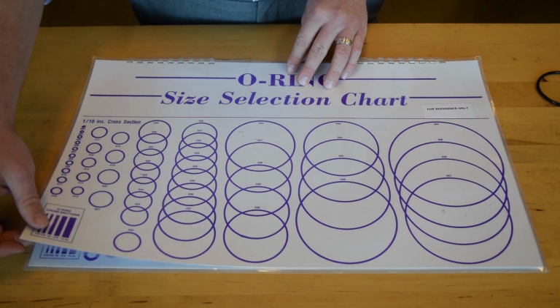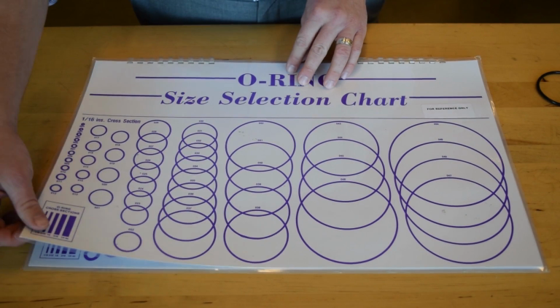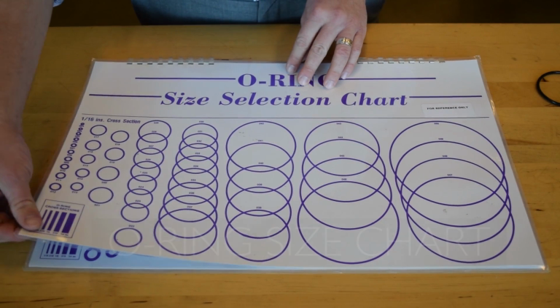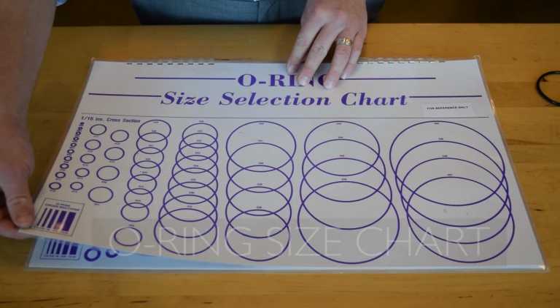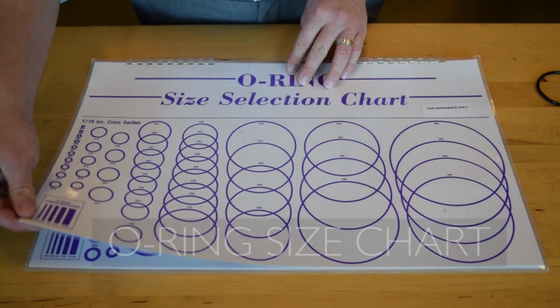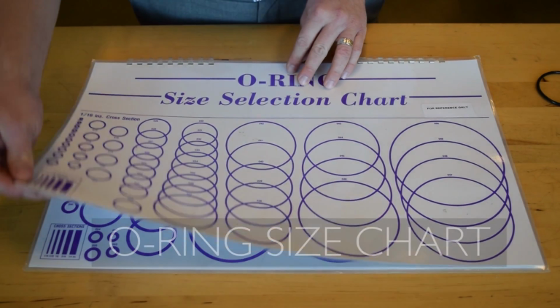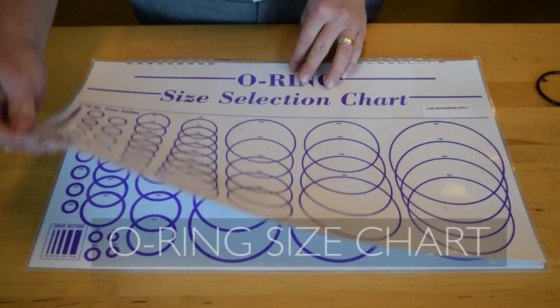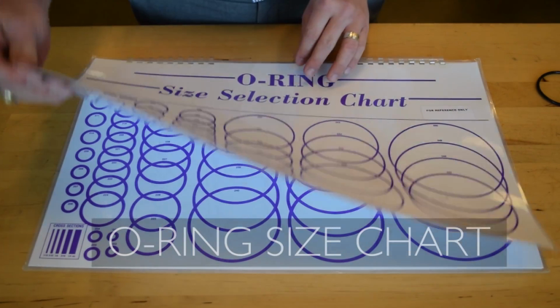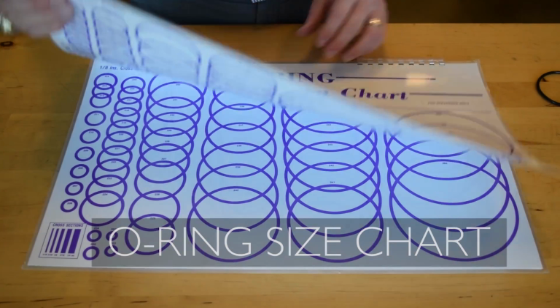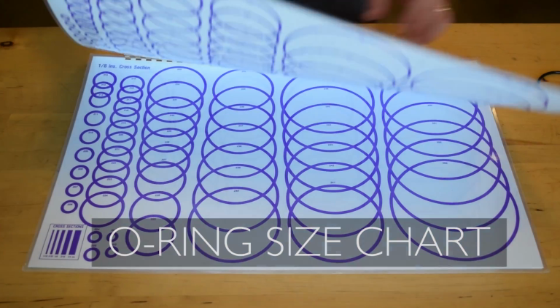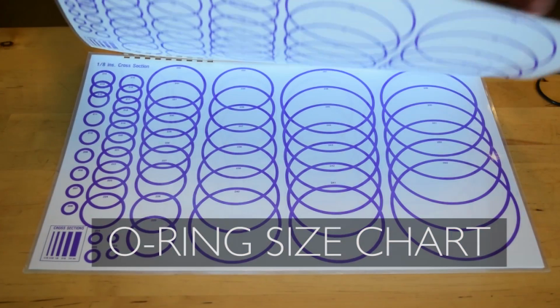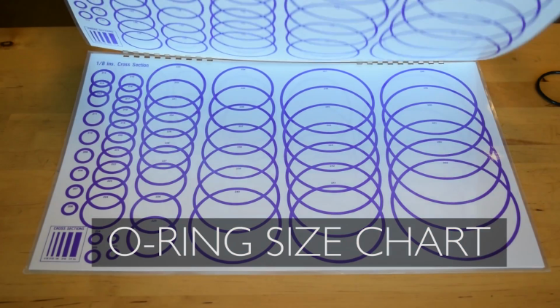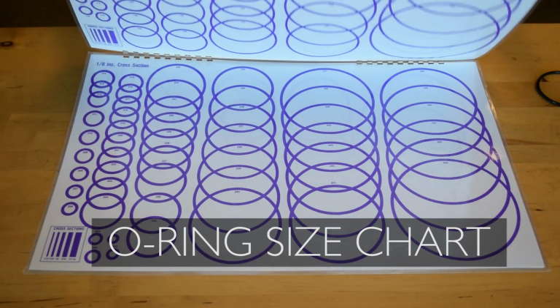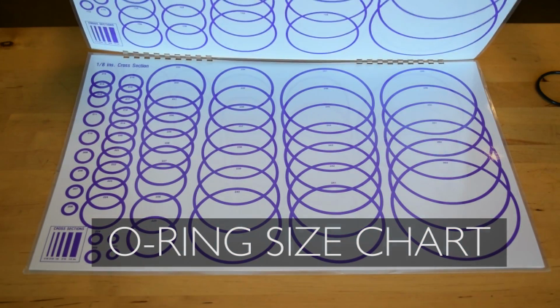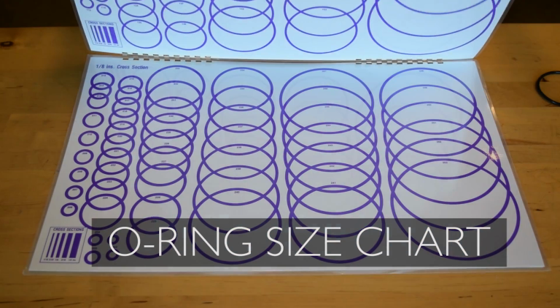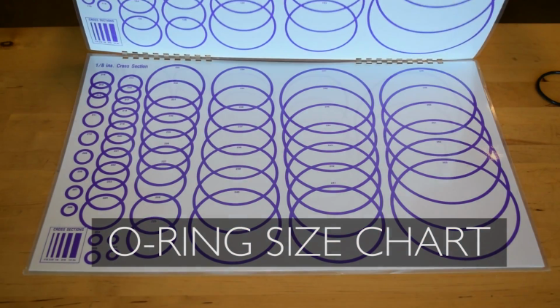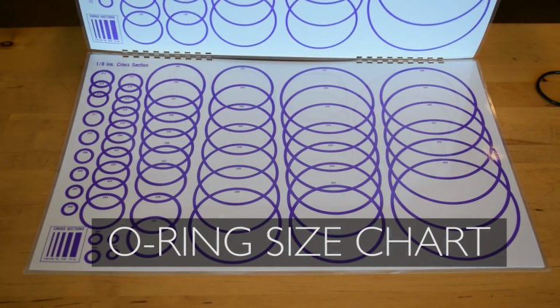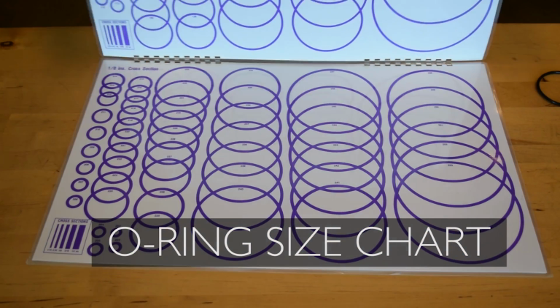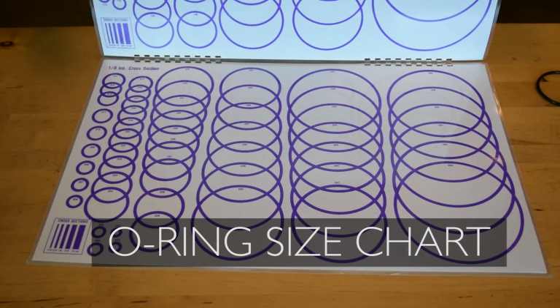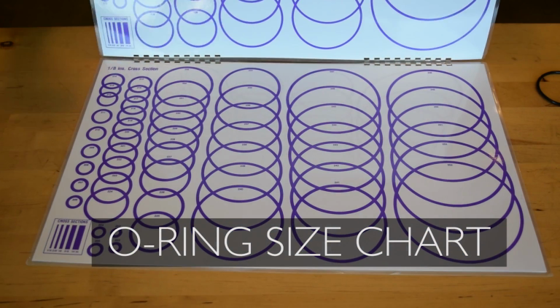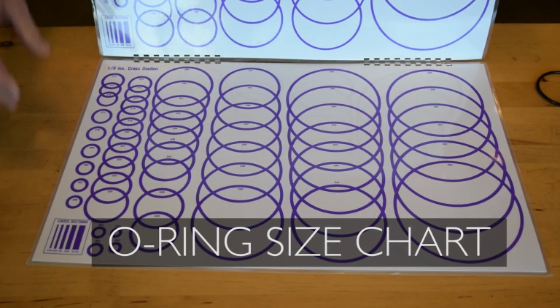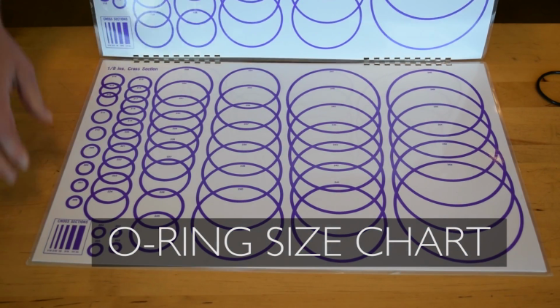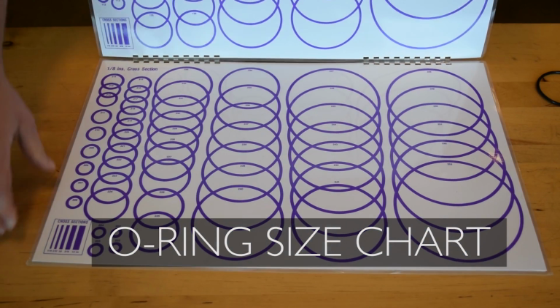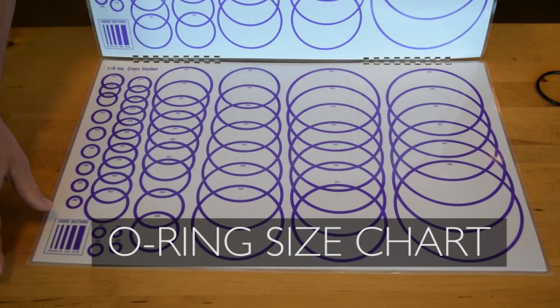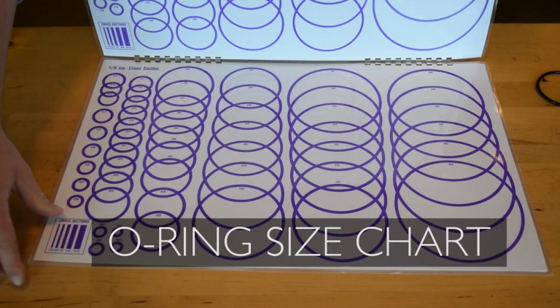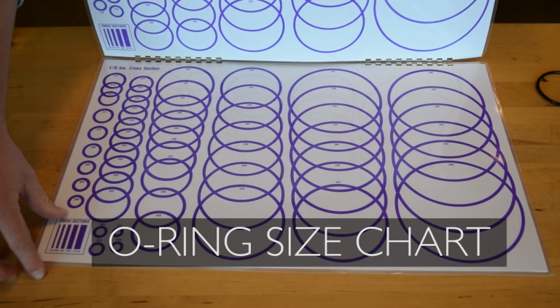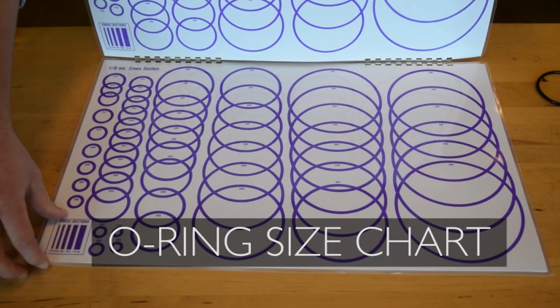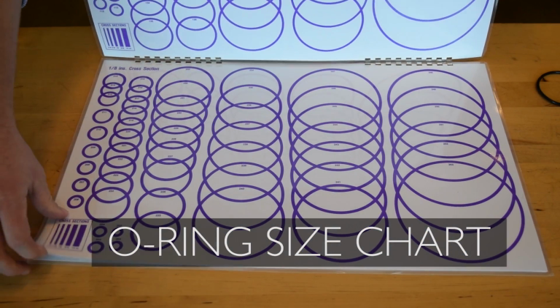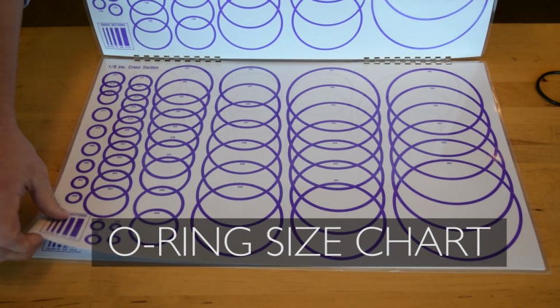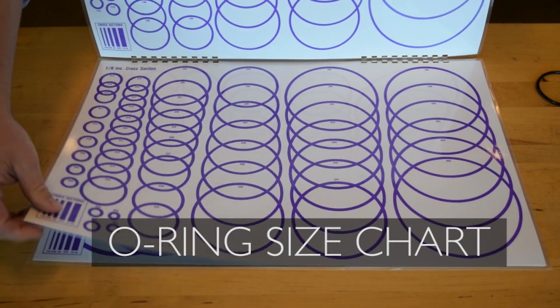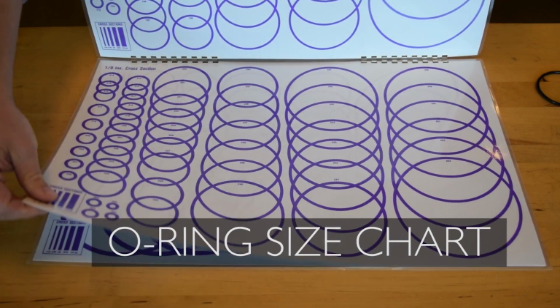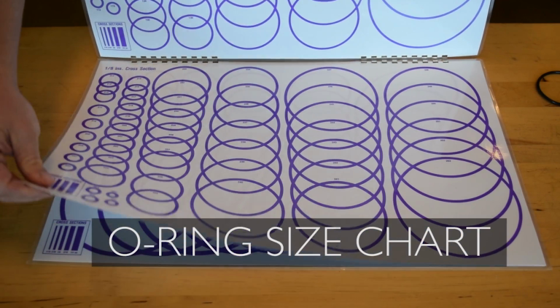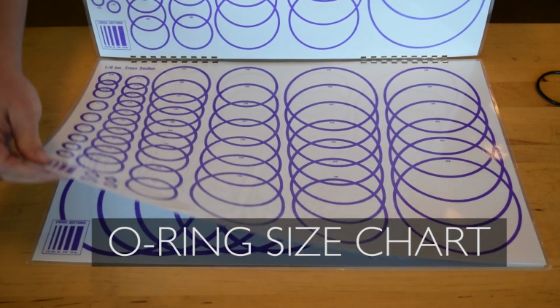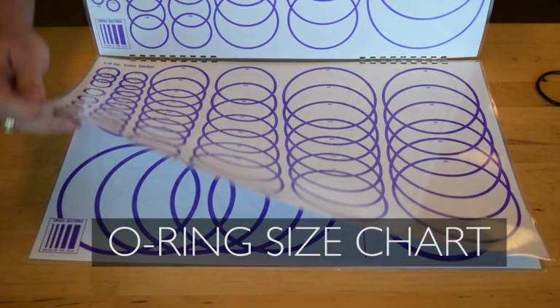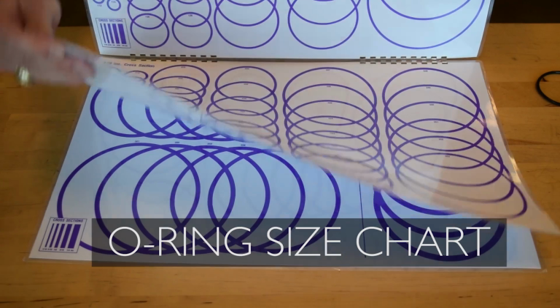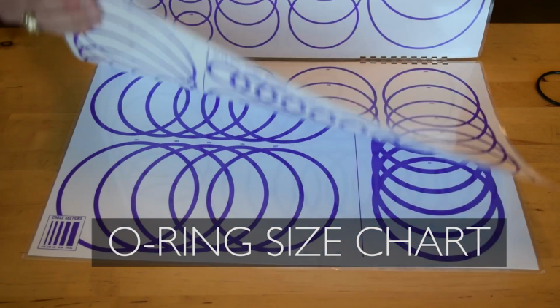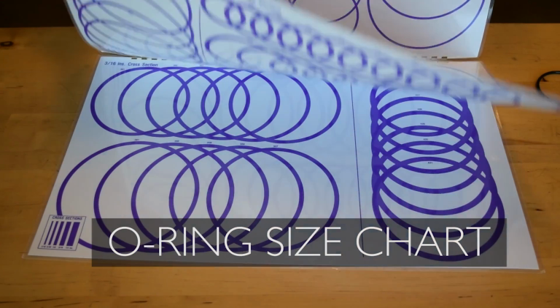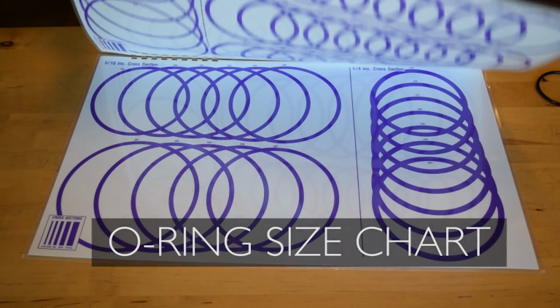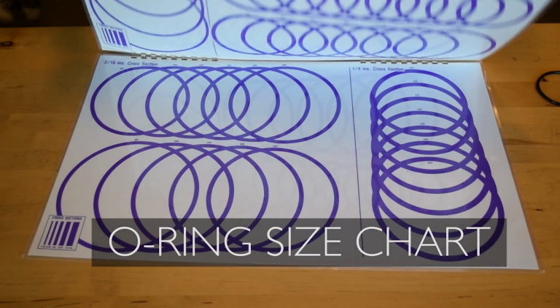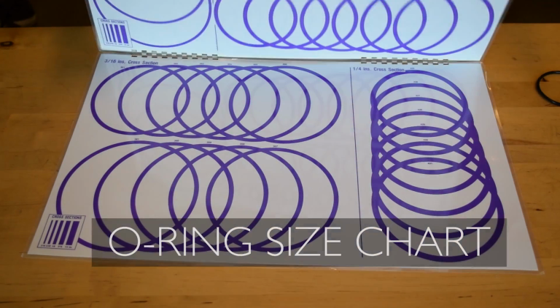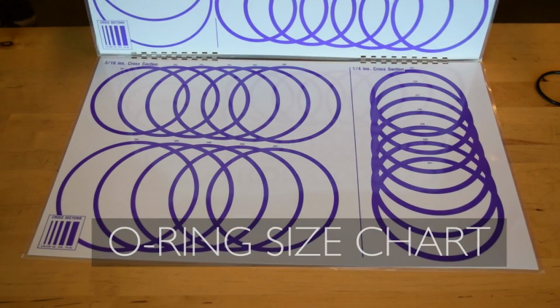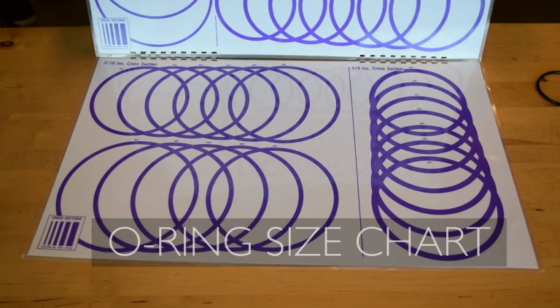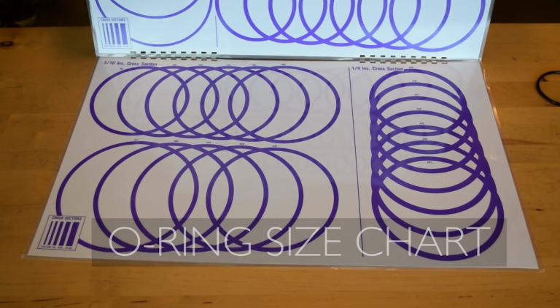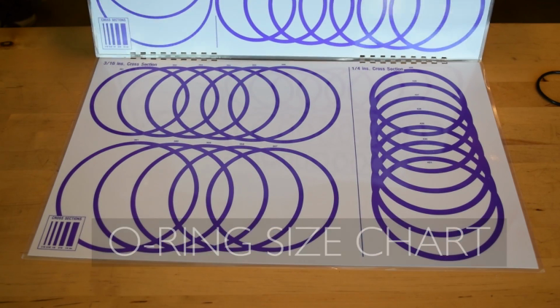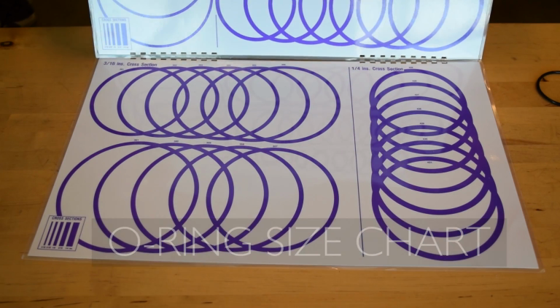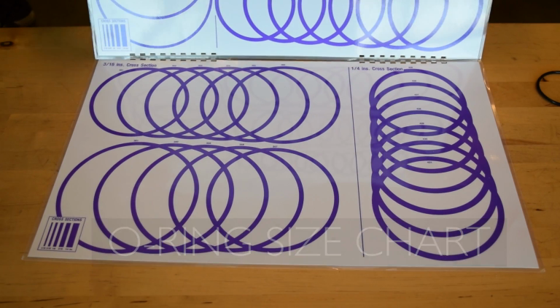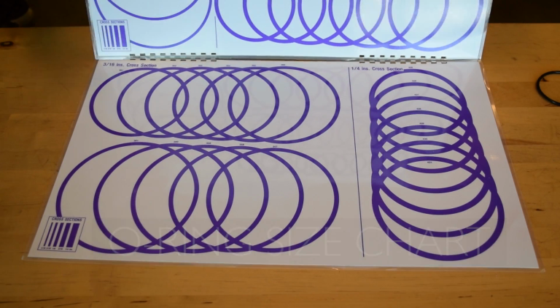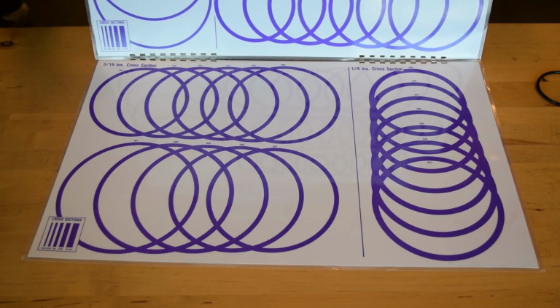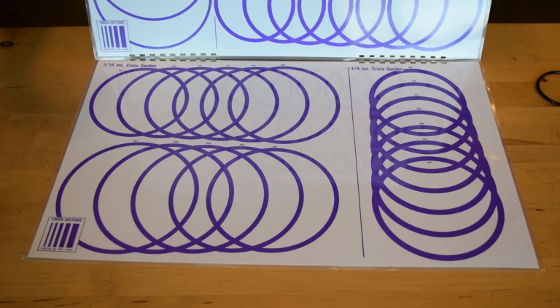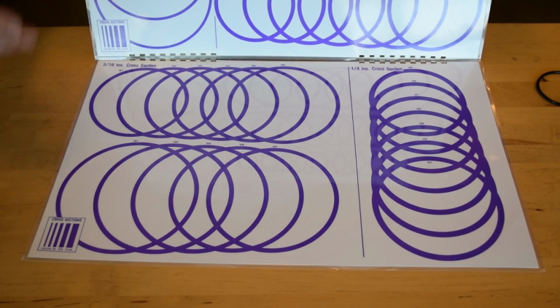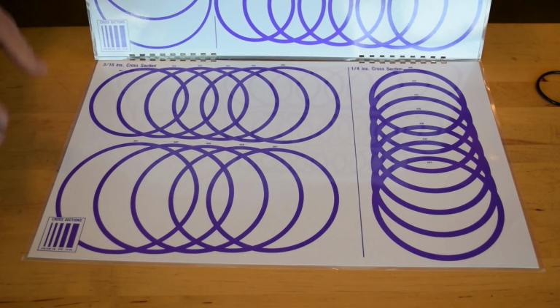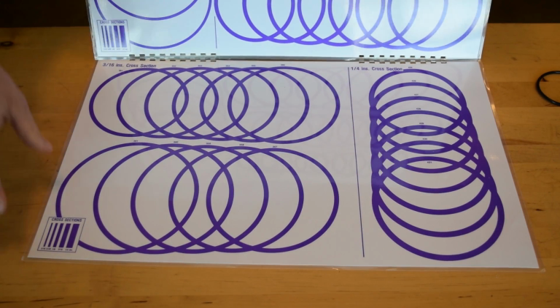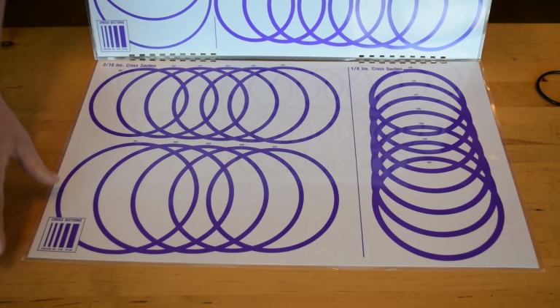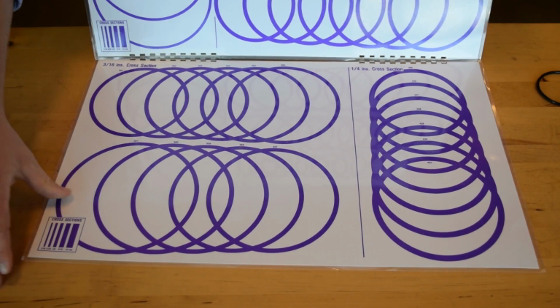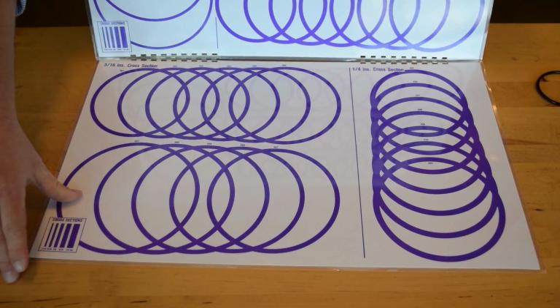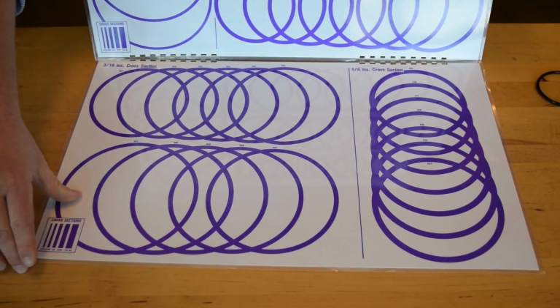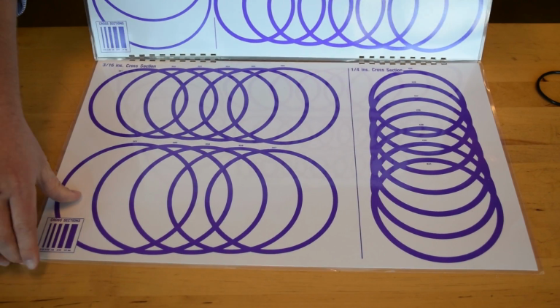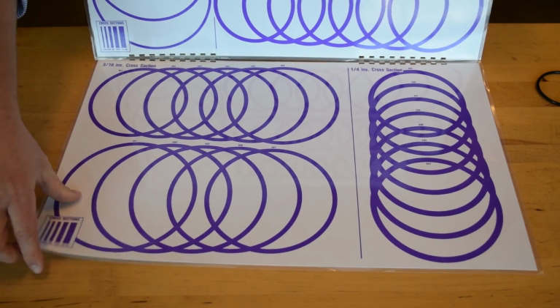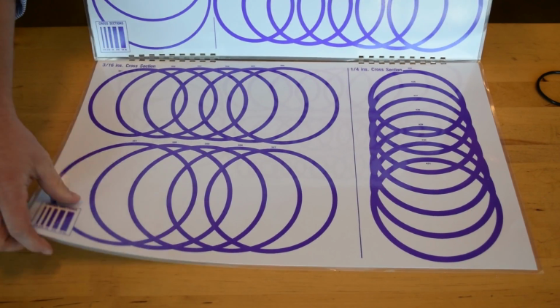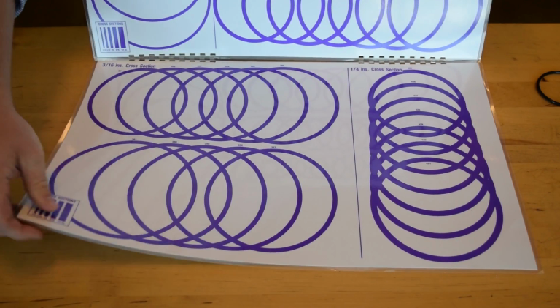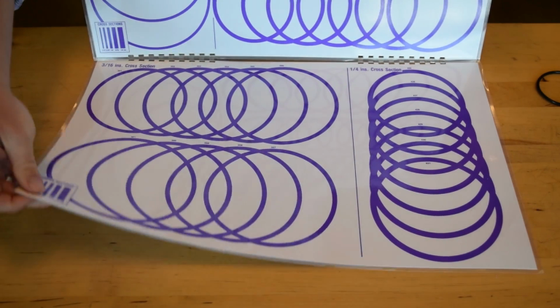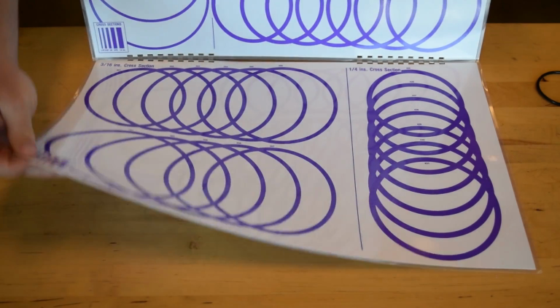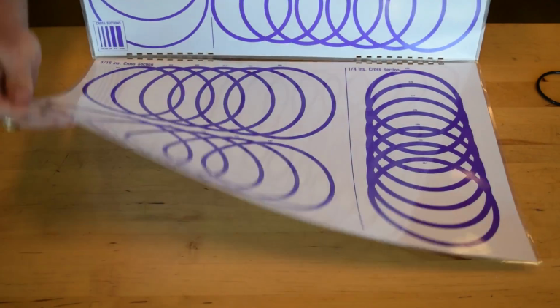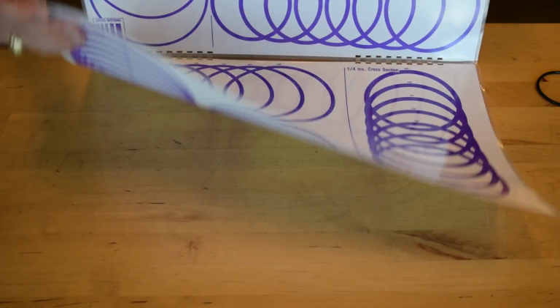Featuring the silhouettes of 239 different O-Ring sizes, use our laminated size chart for AS568 sizes.